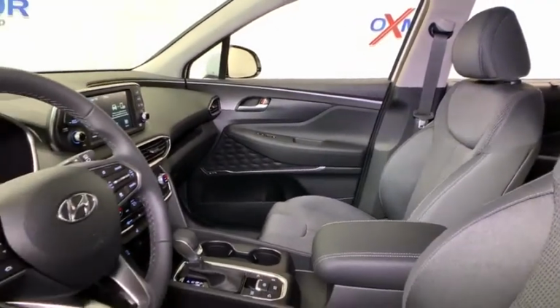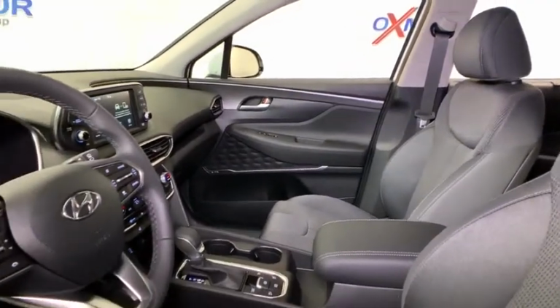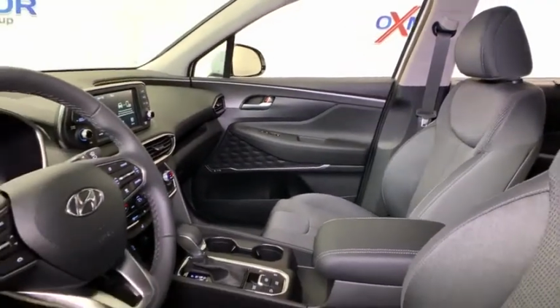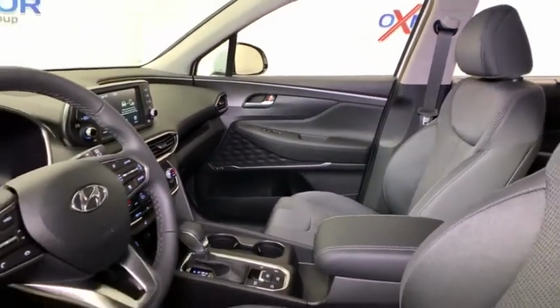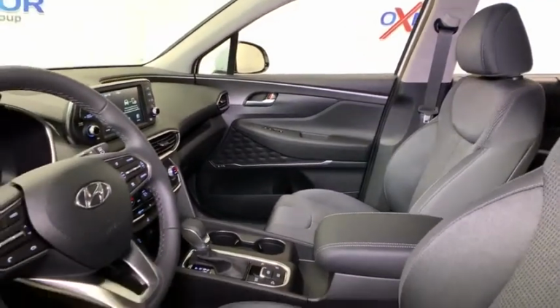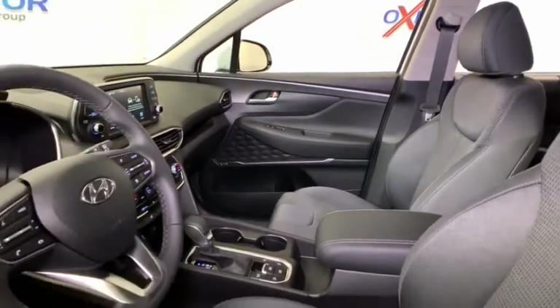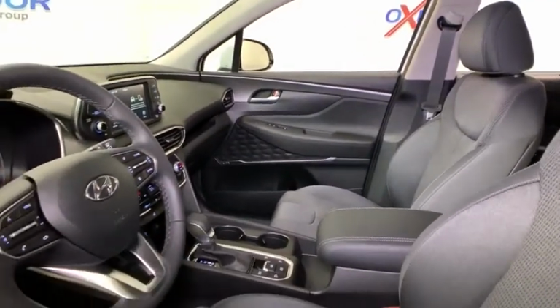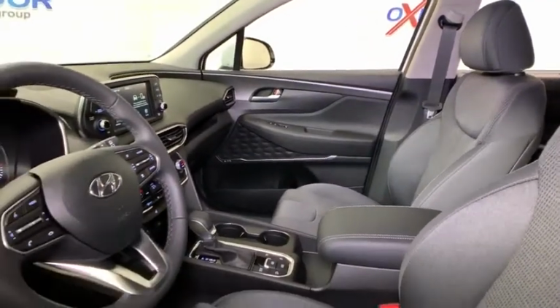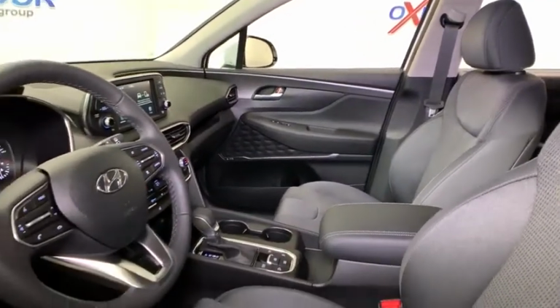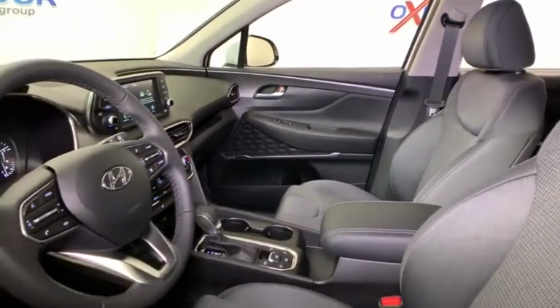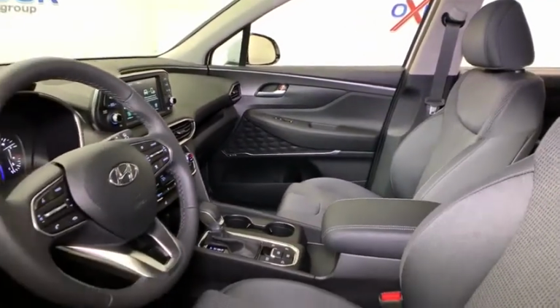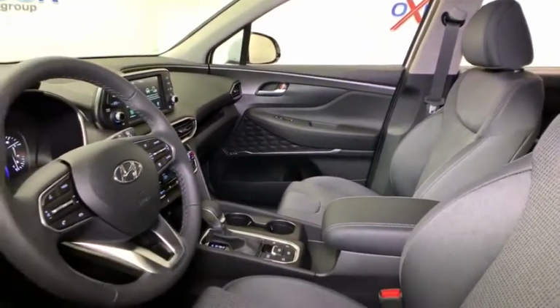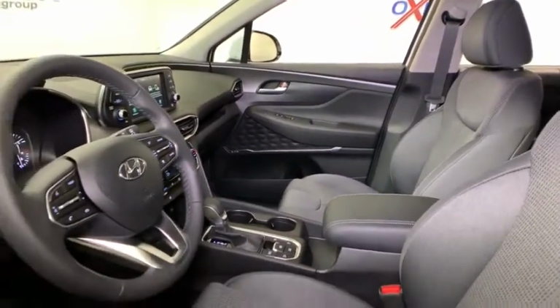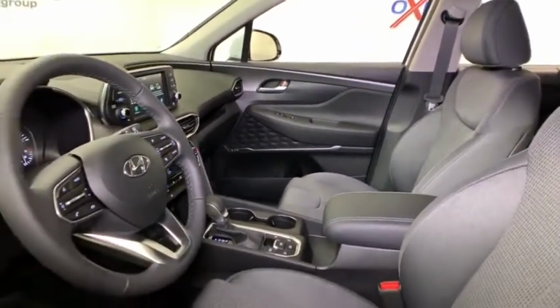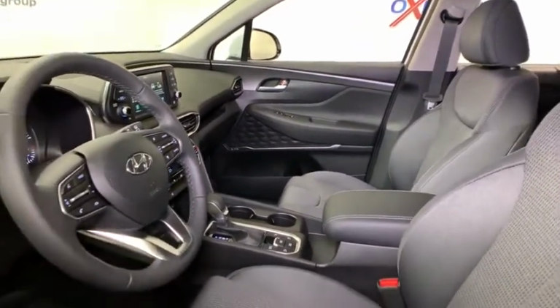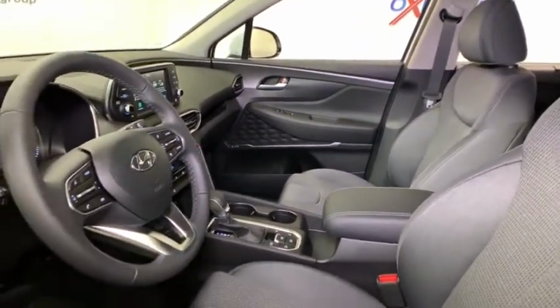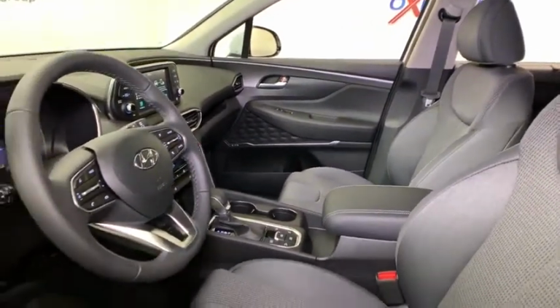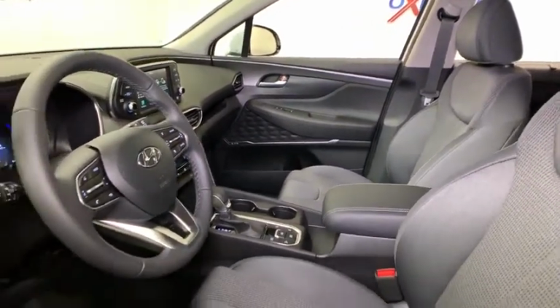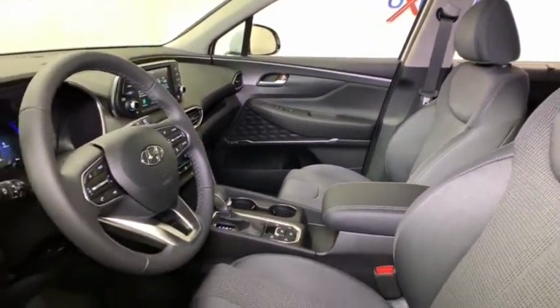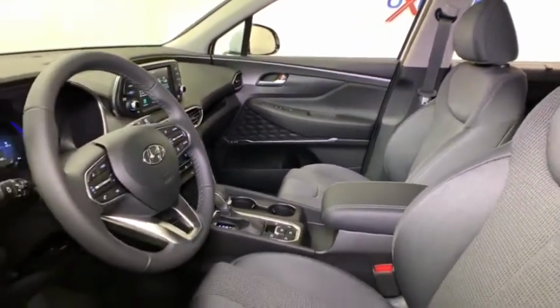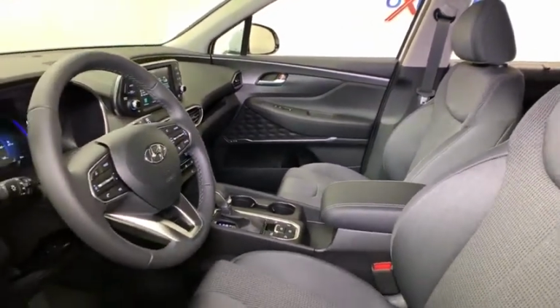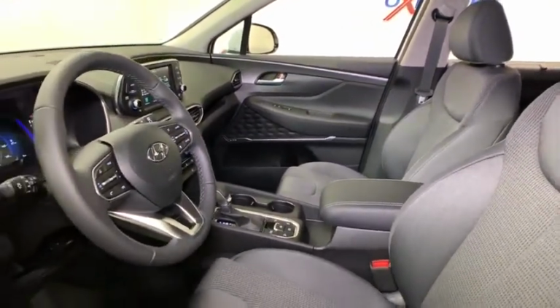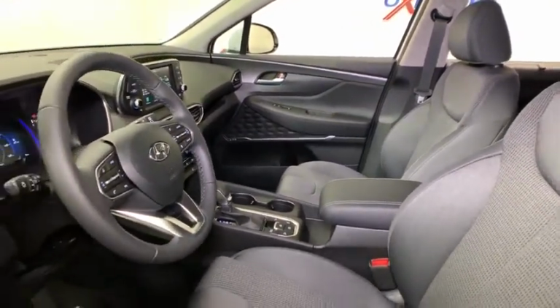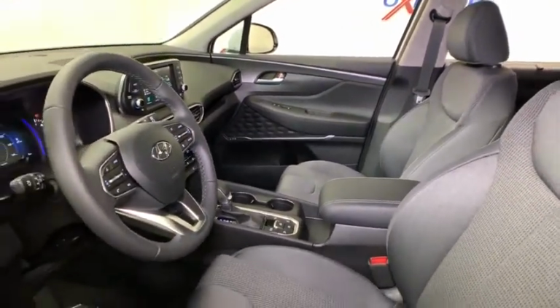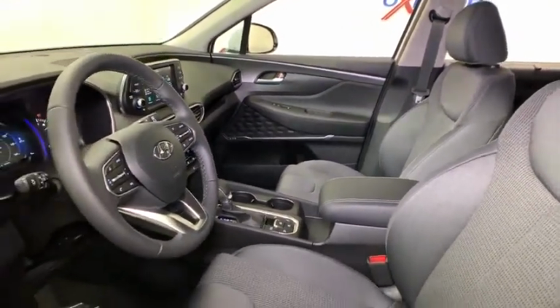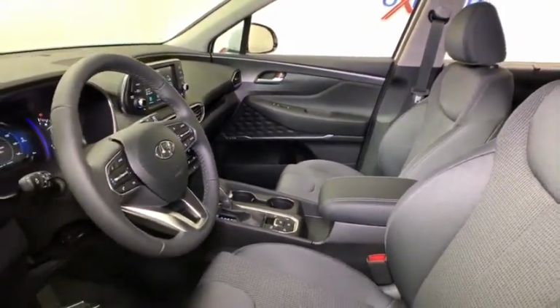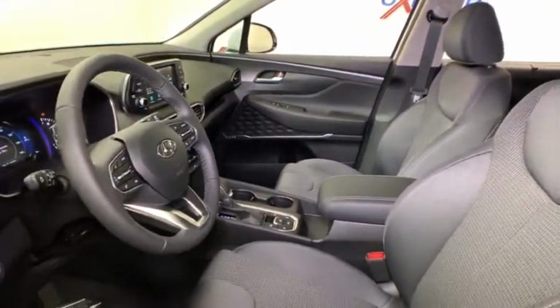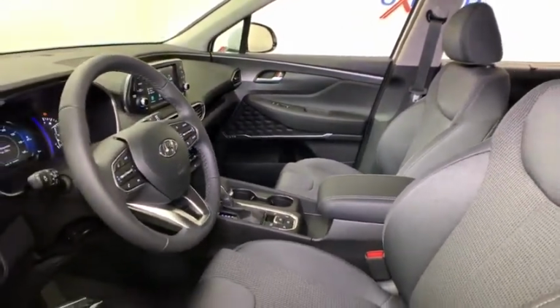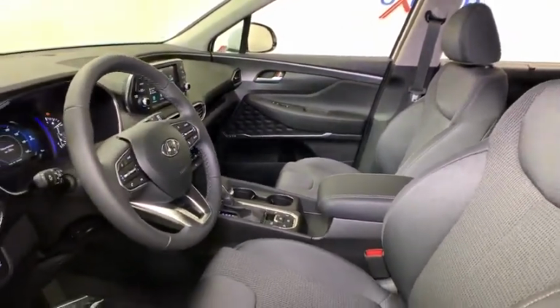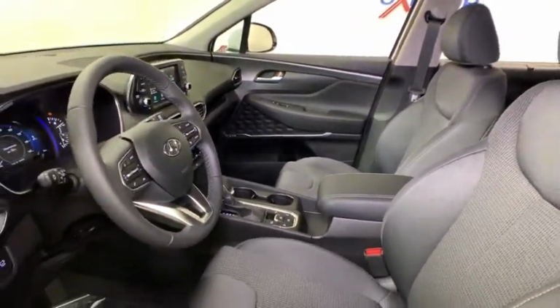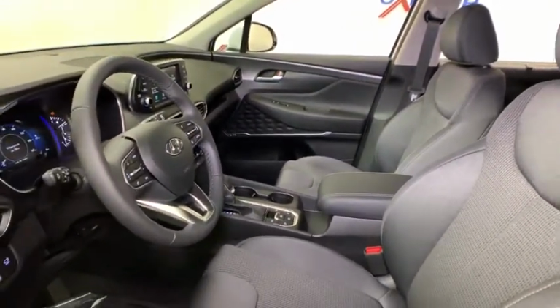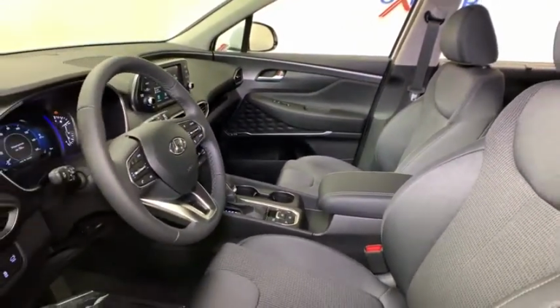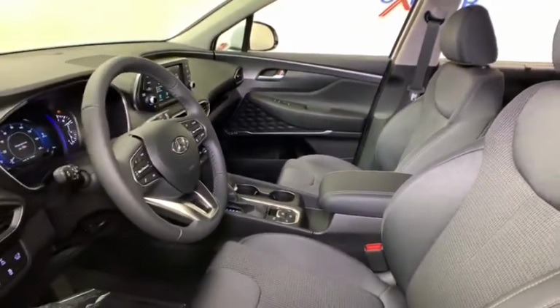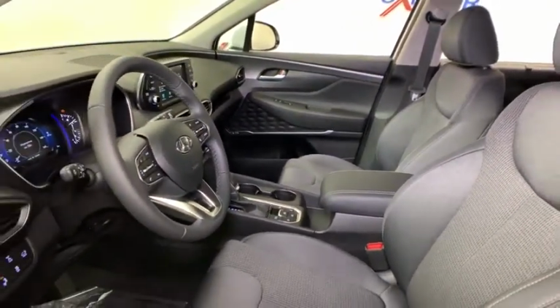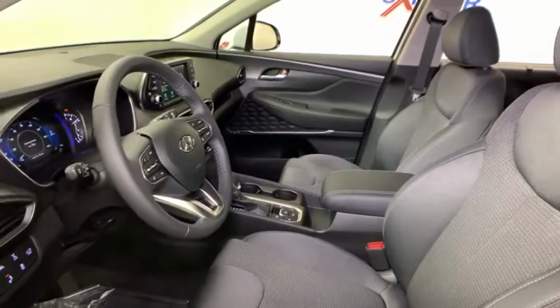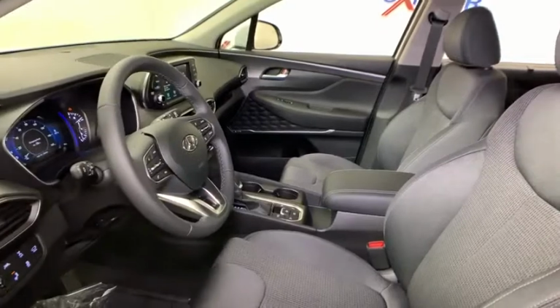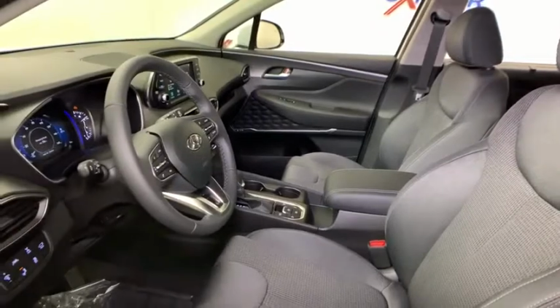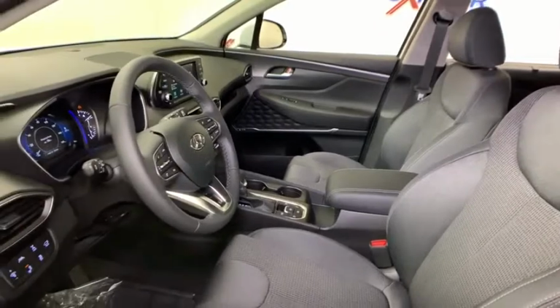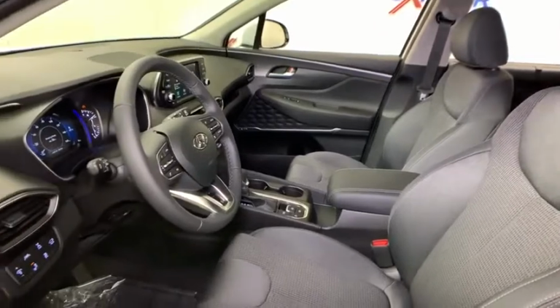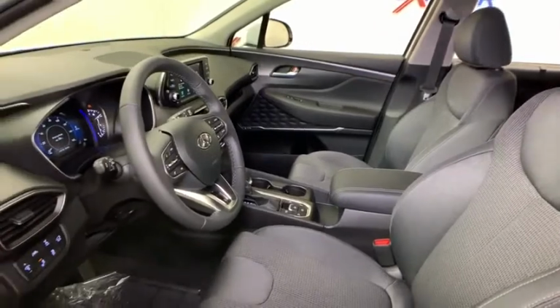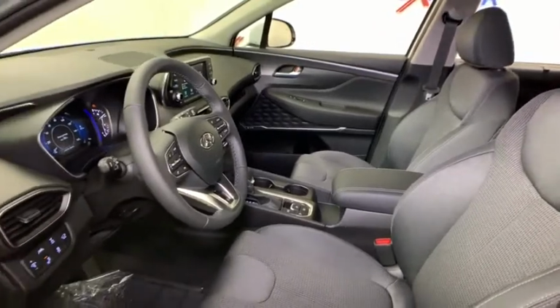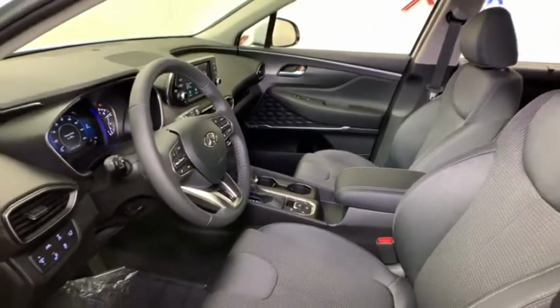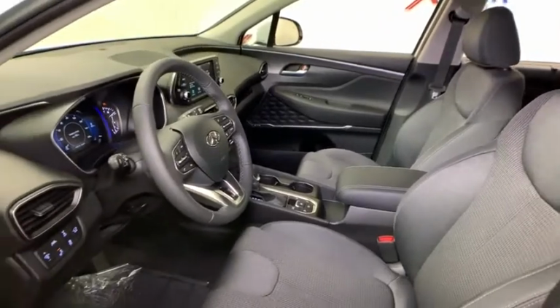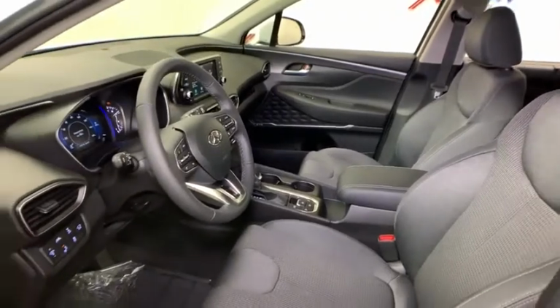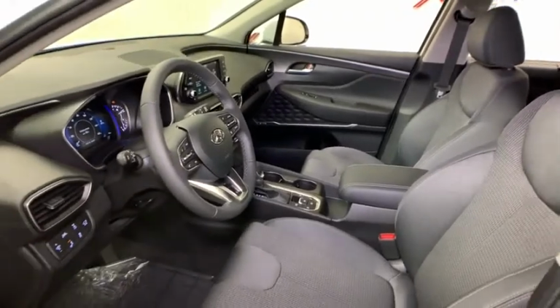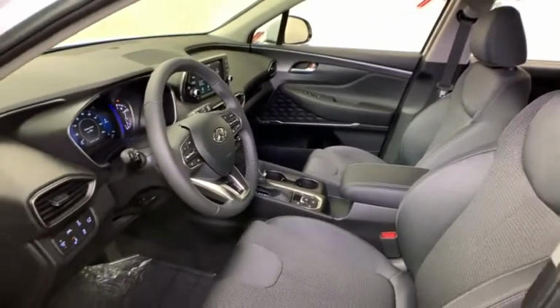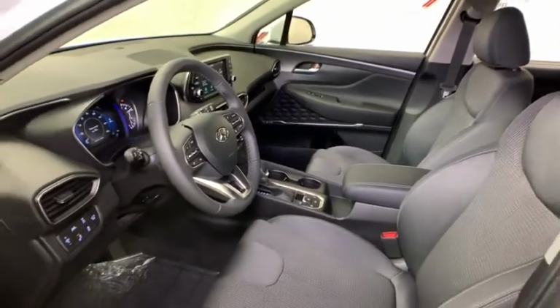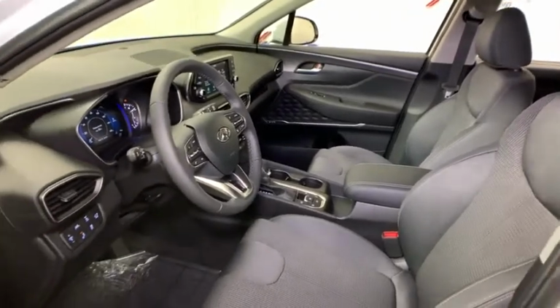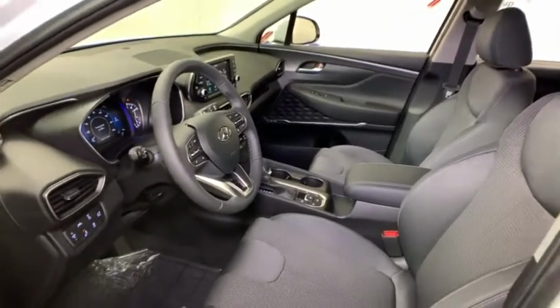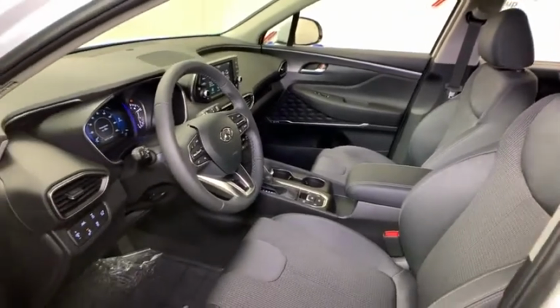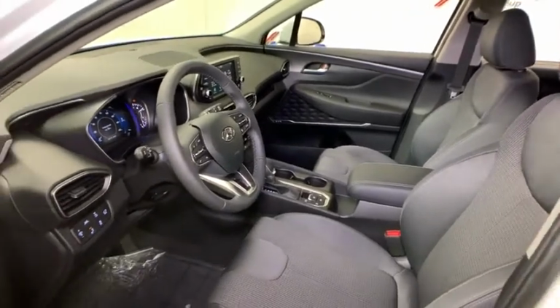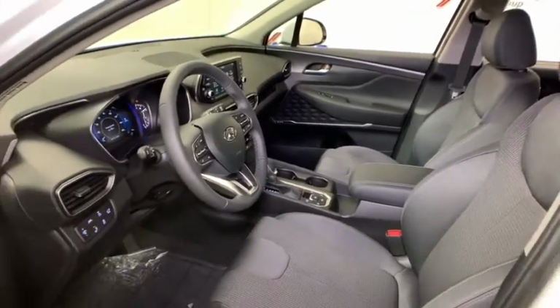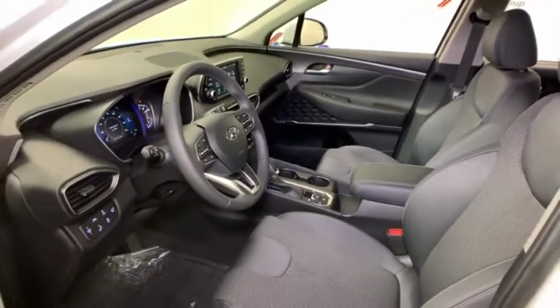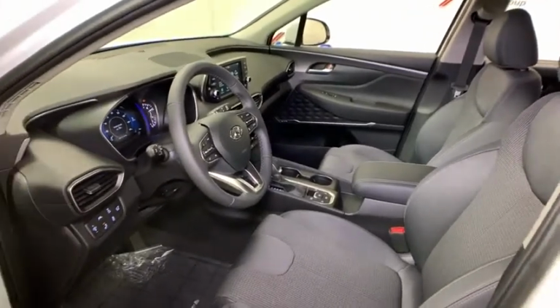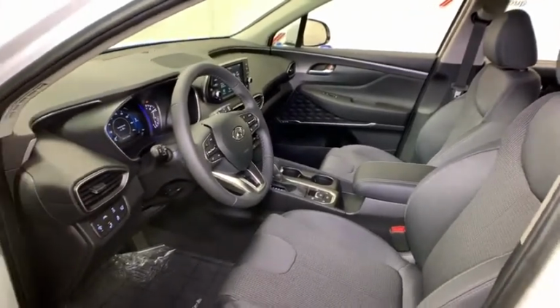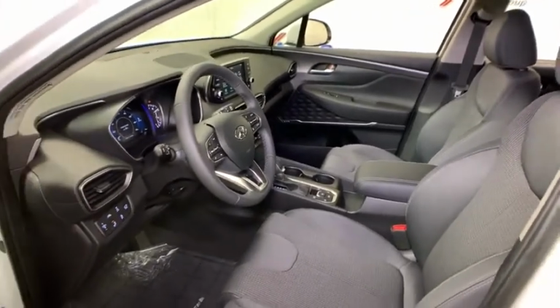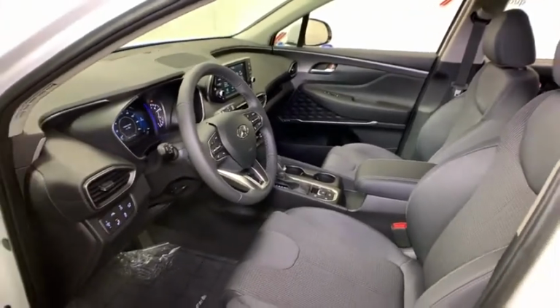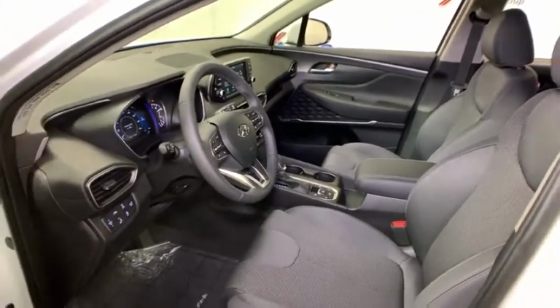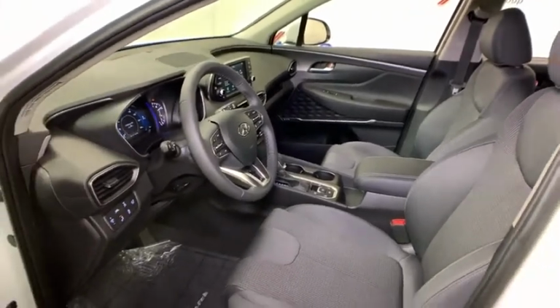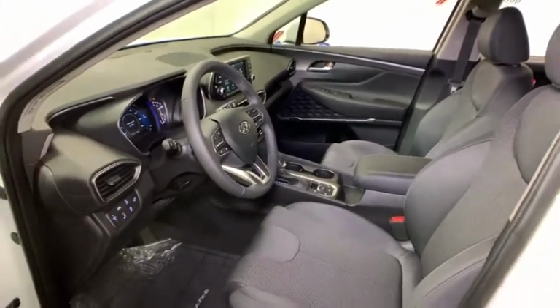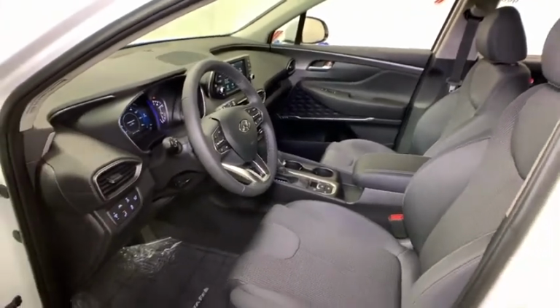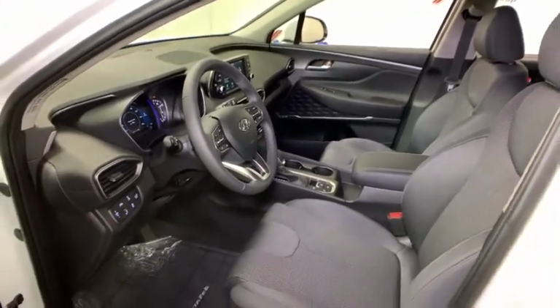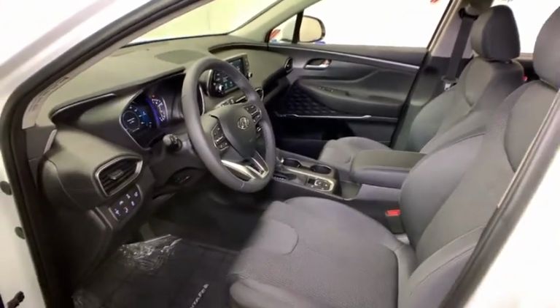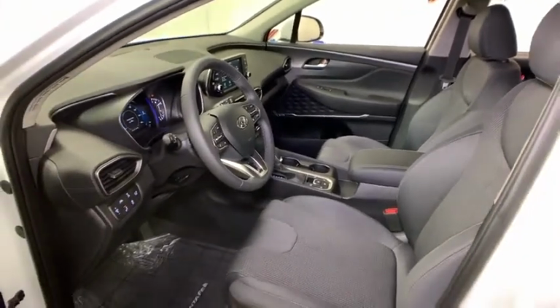Trip computer, security system, power windows, carpeted floor mats, panic alarm, overhead console, cargo cover, tachometer.